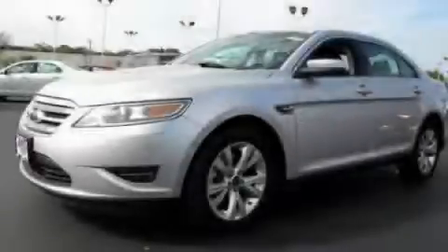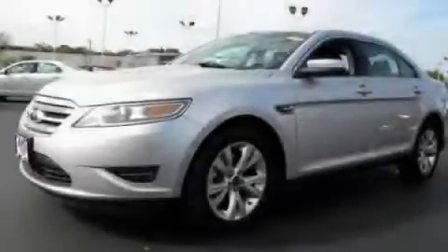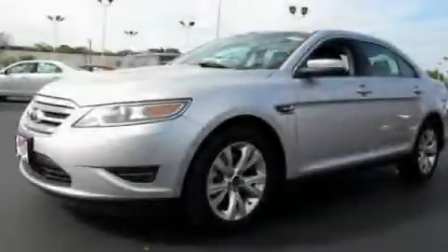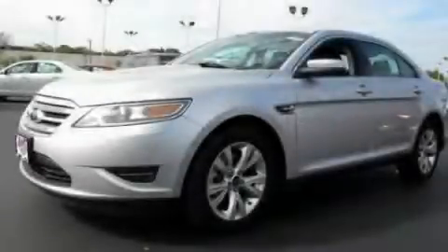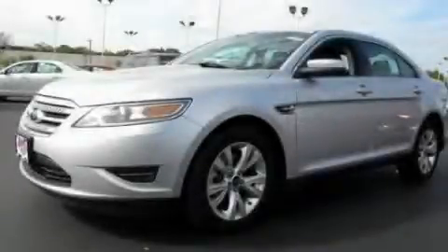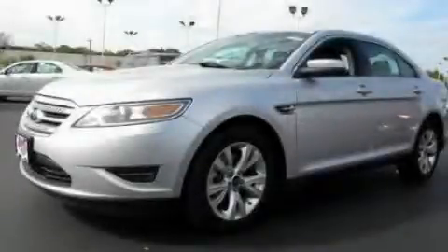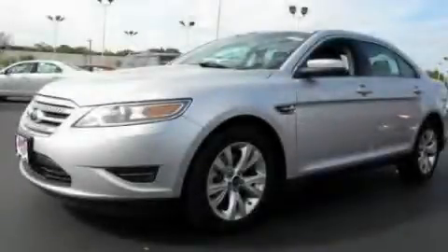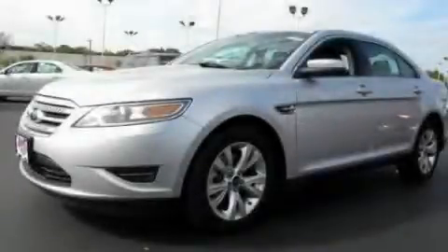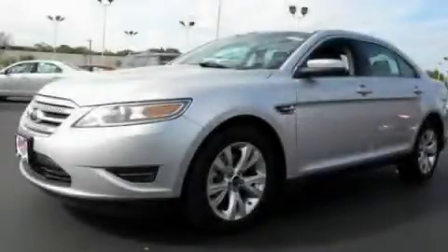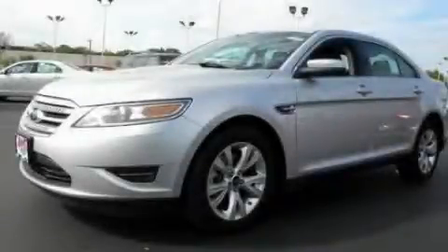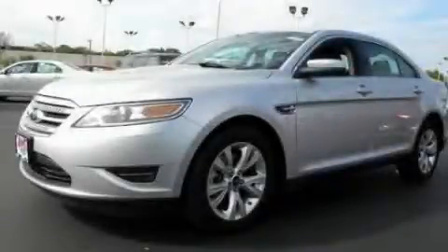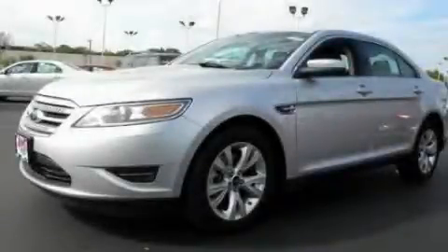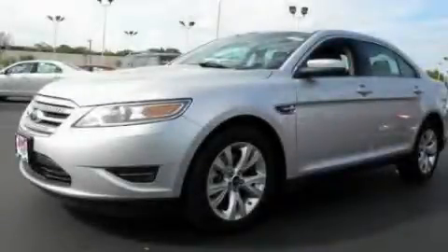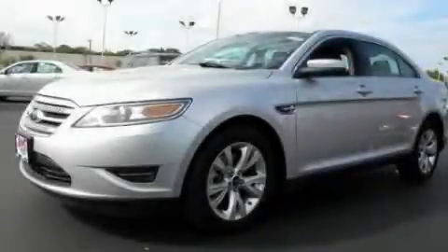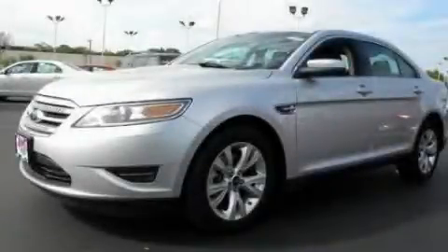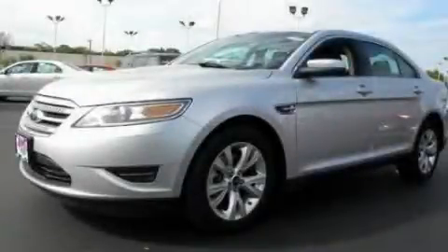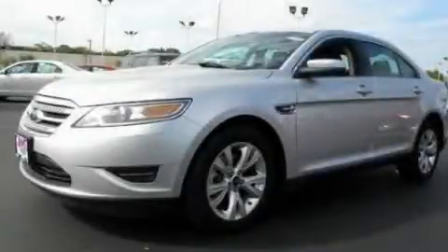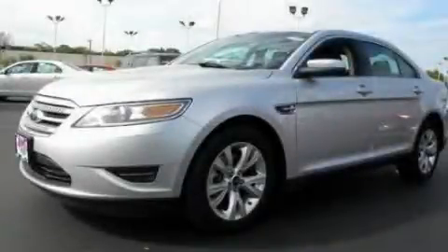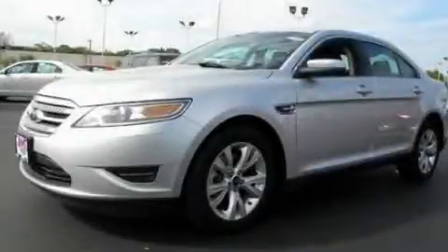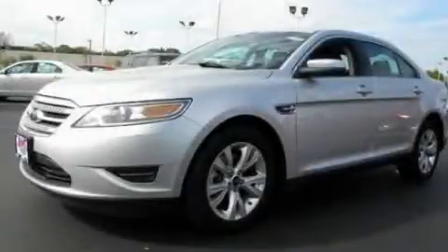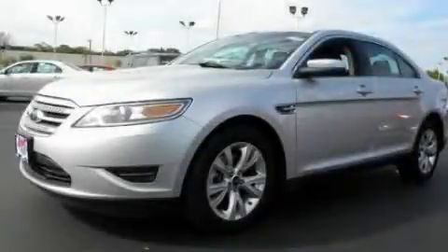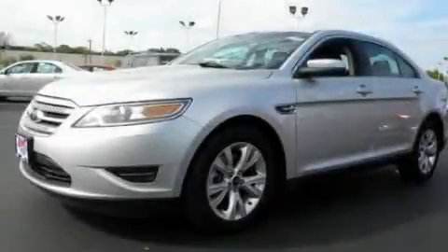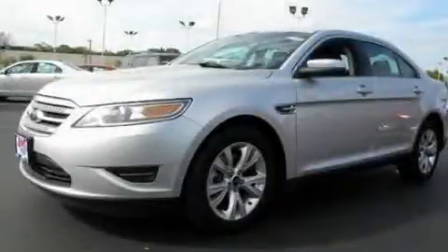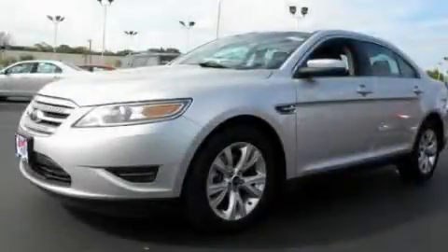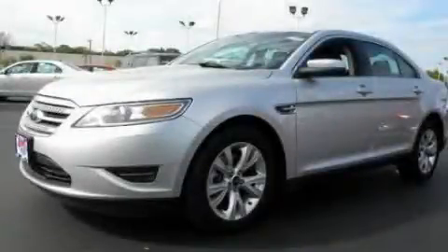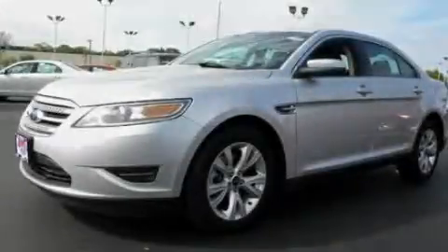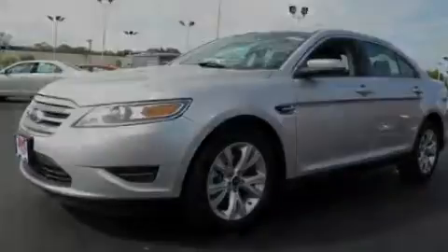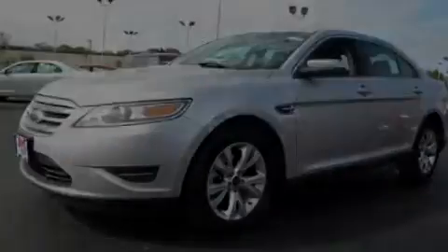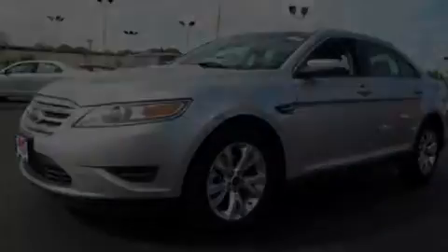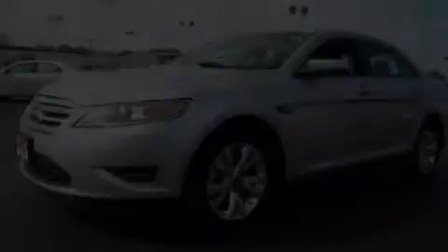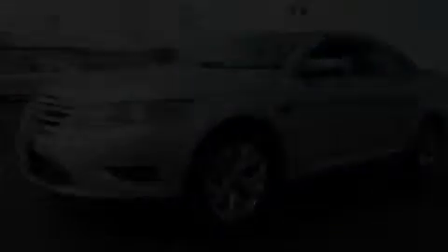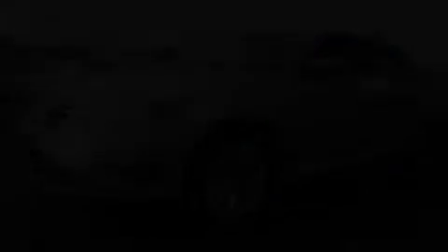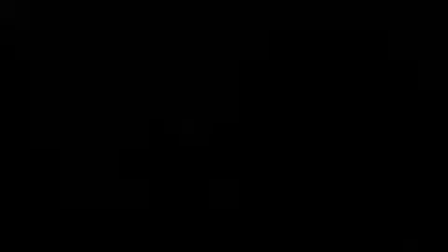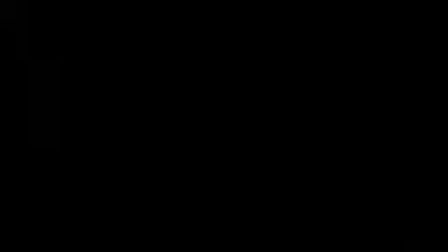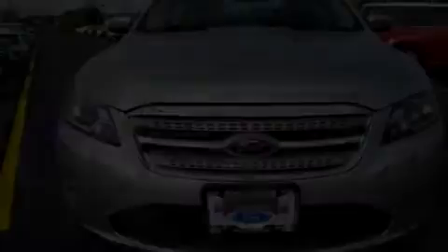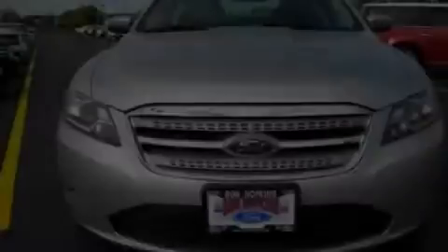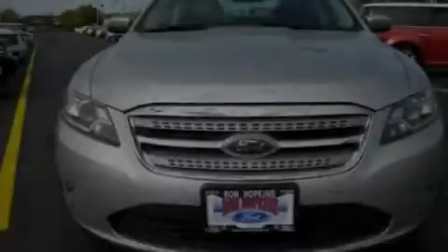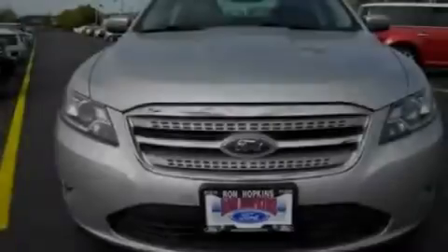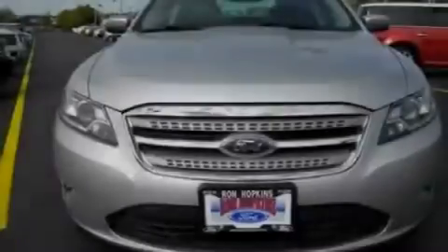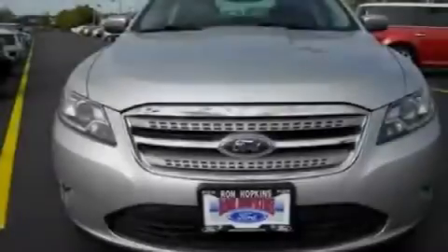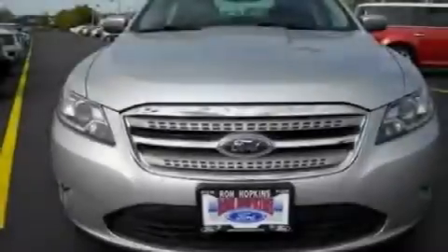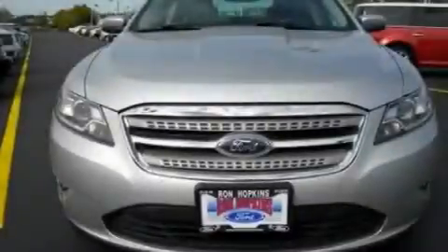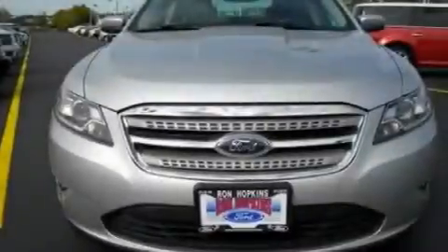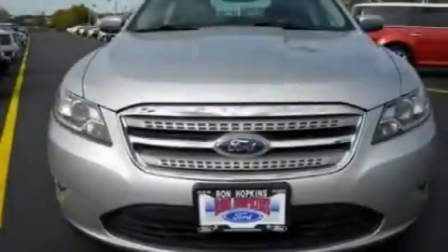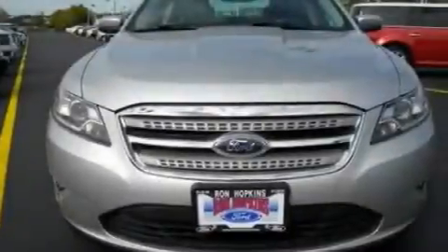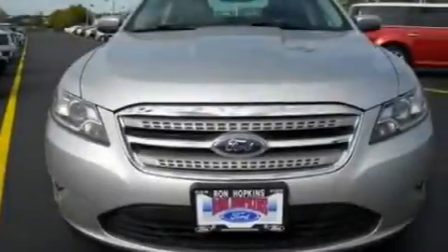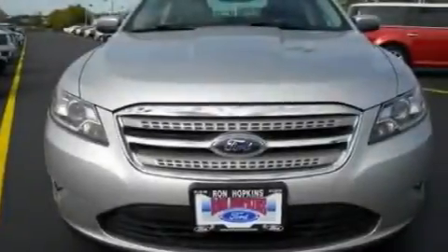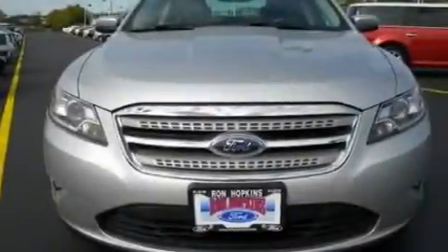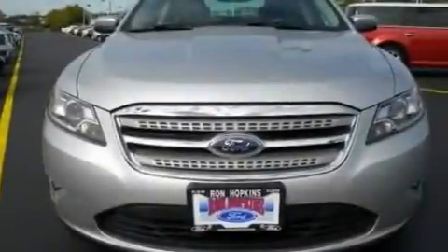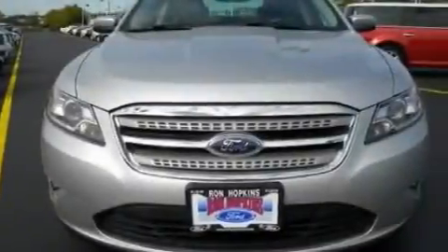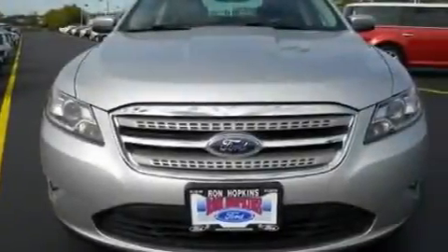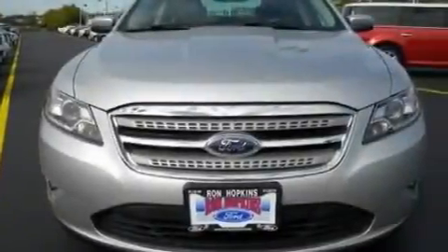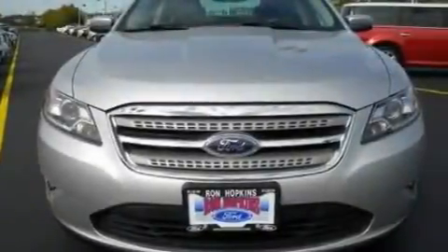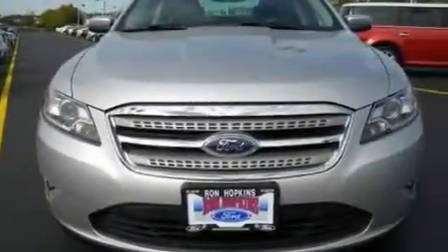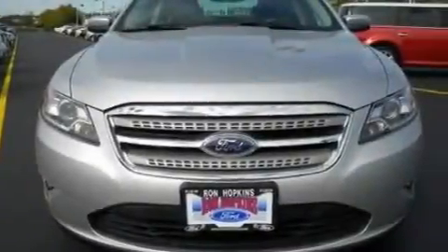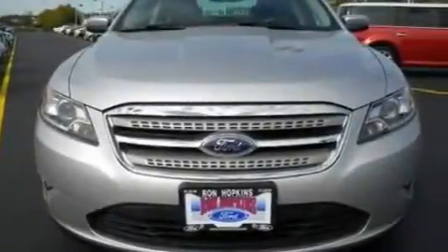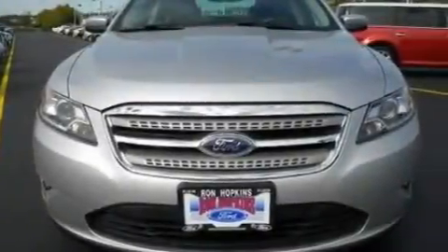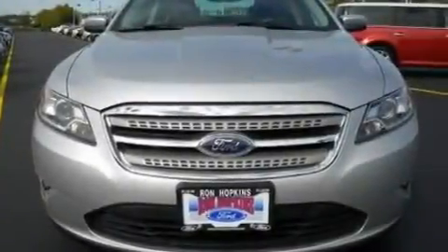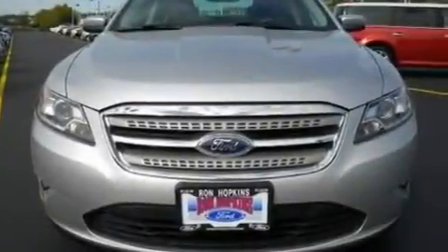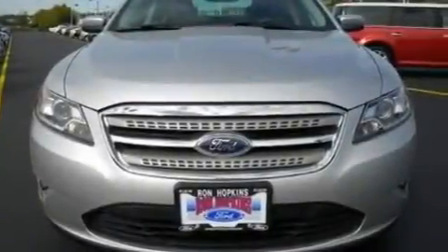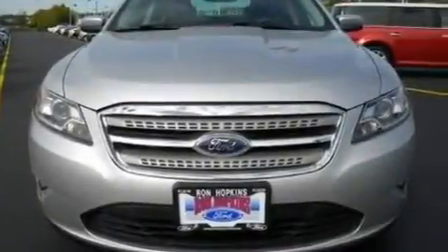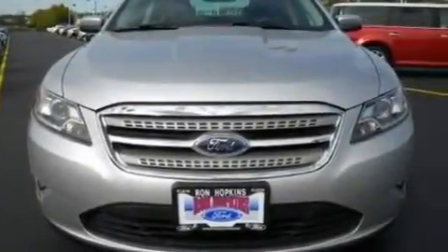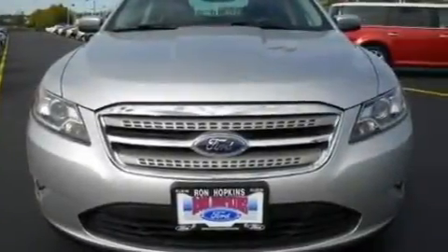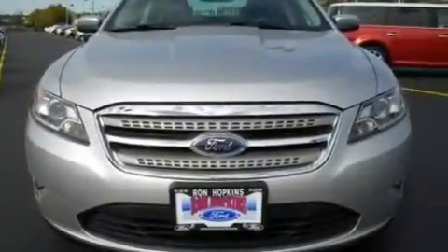This is a 2010 Ford Taurus. It has a 3.5-liter six-cylinder engine and a six-speed automatic transmission.